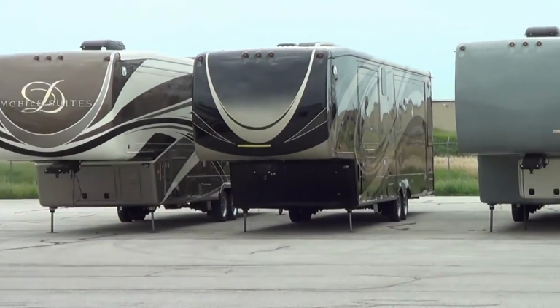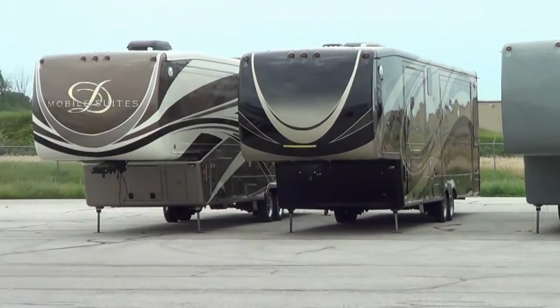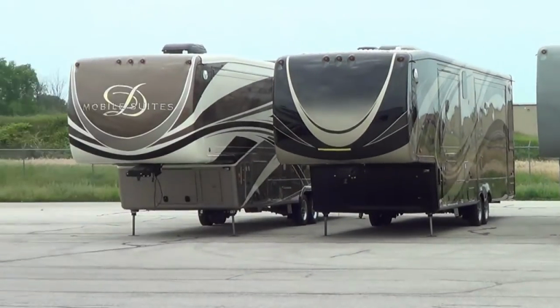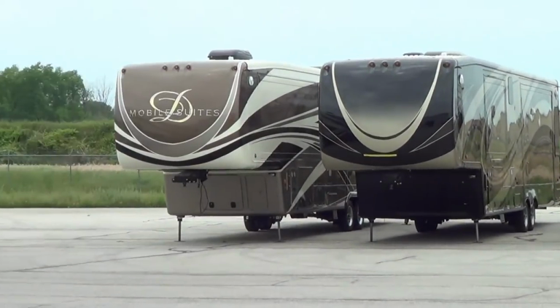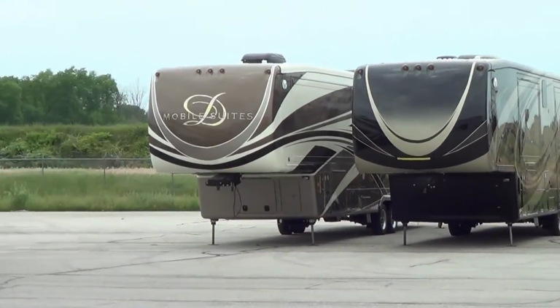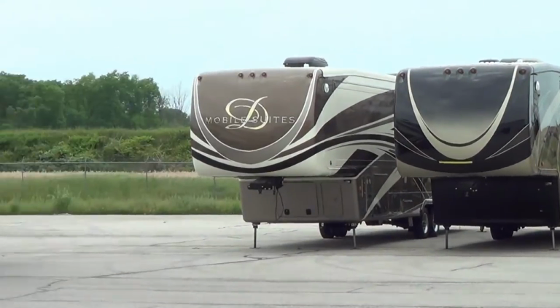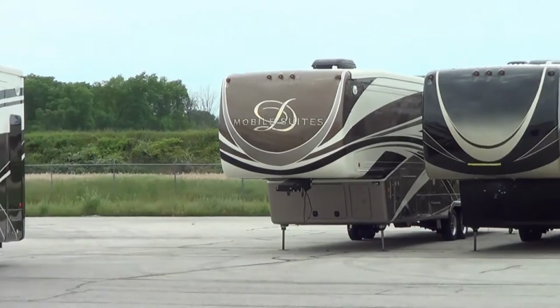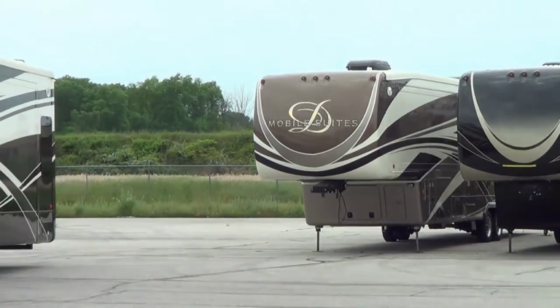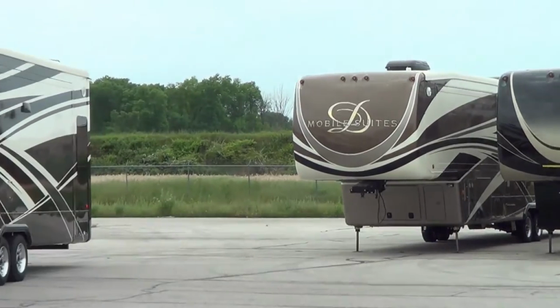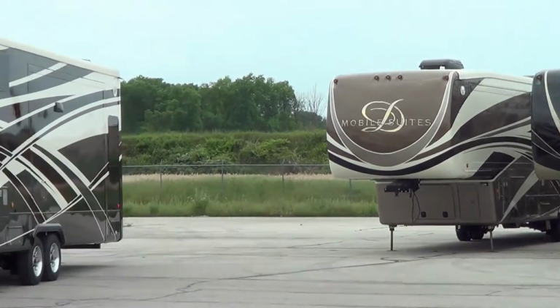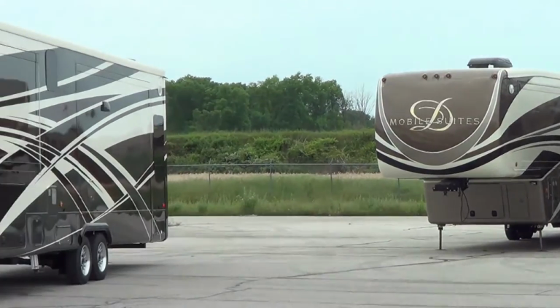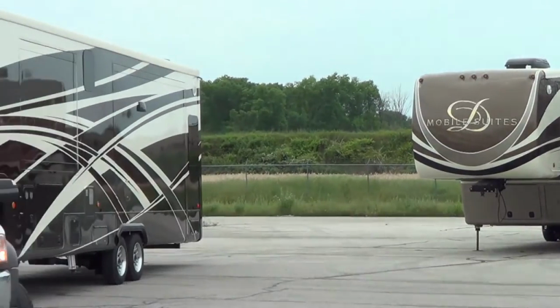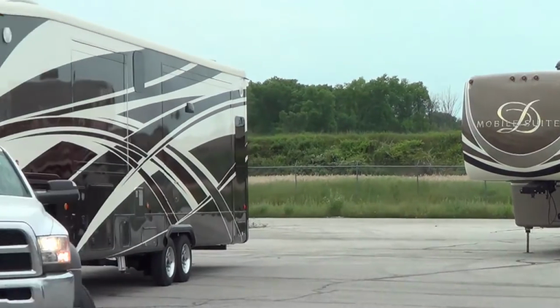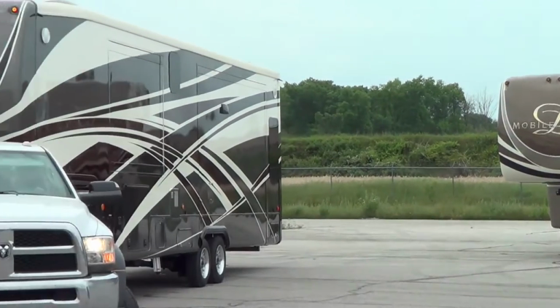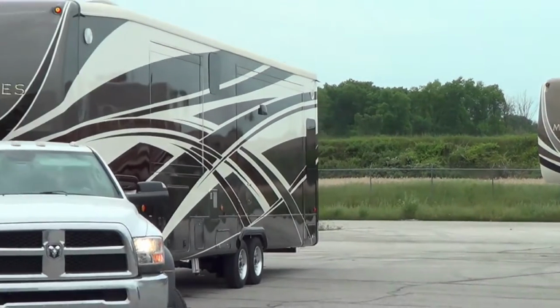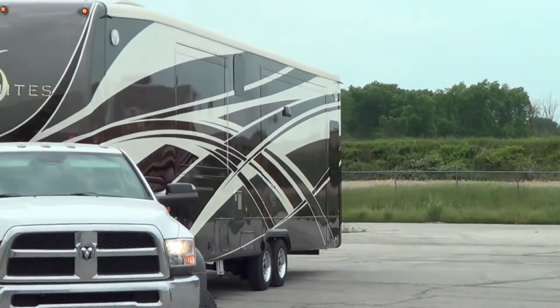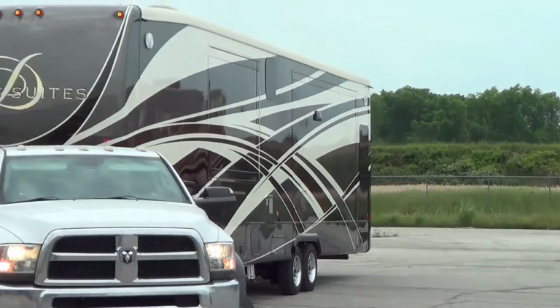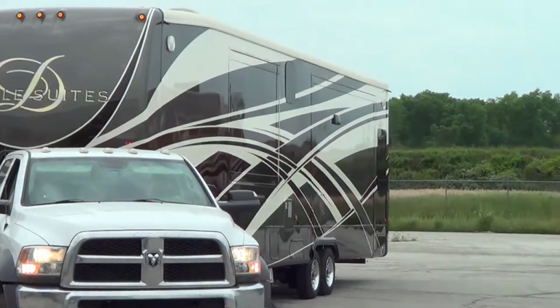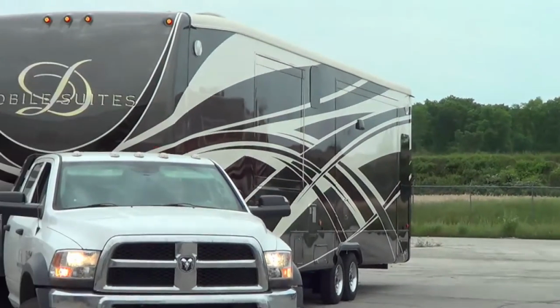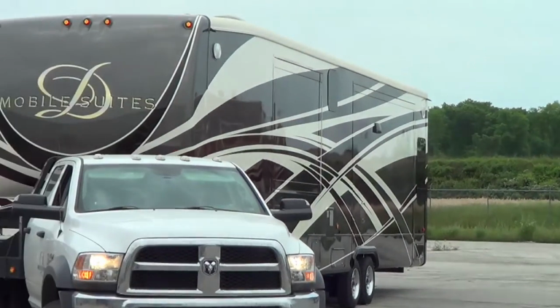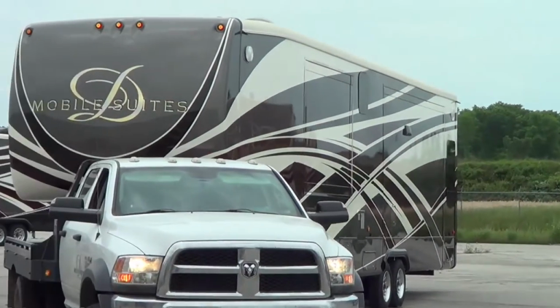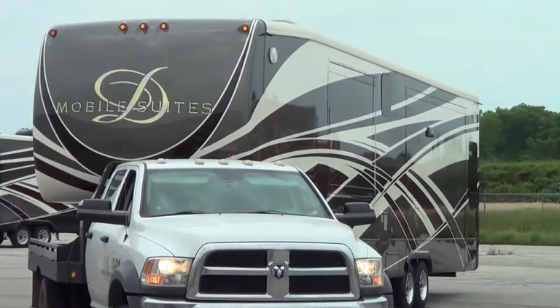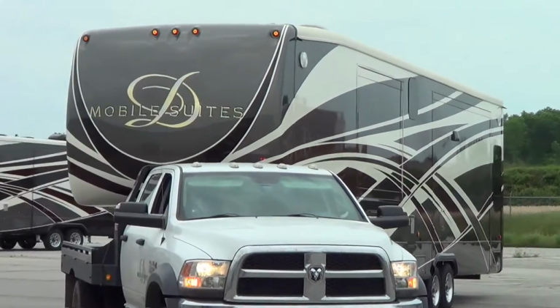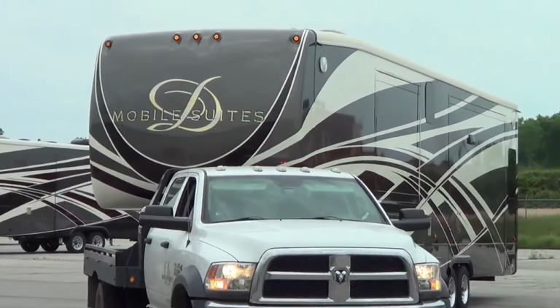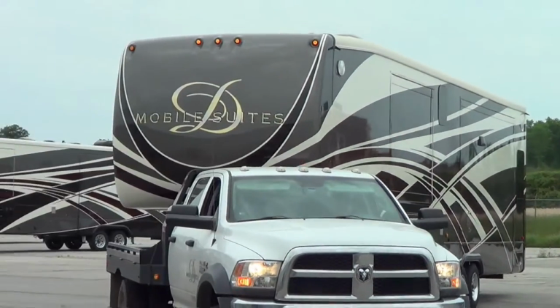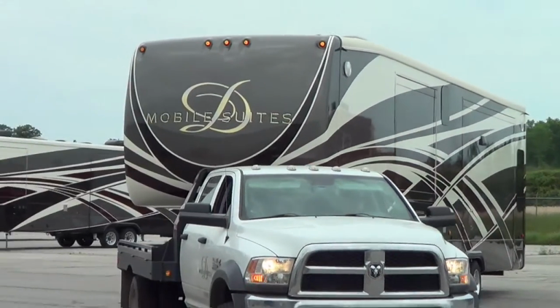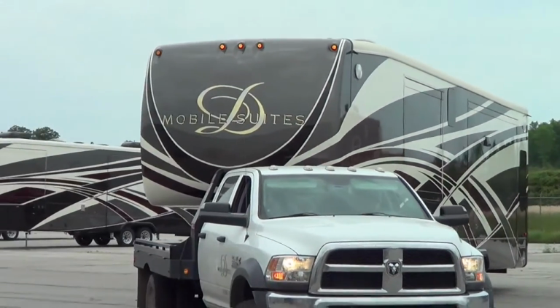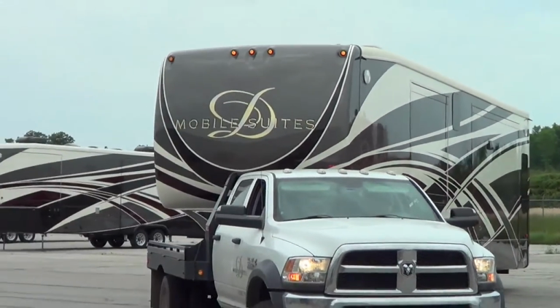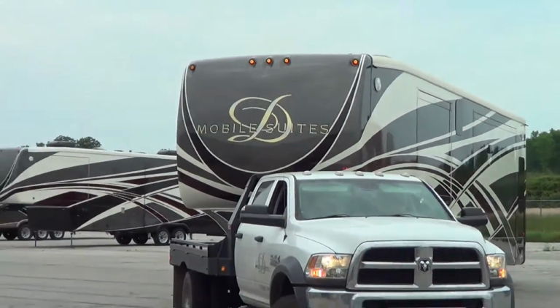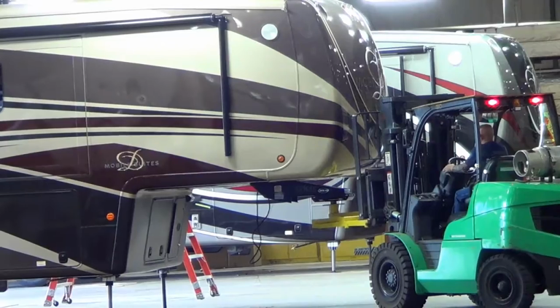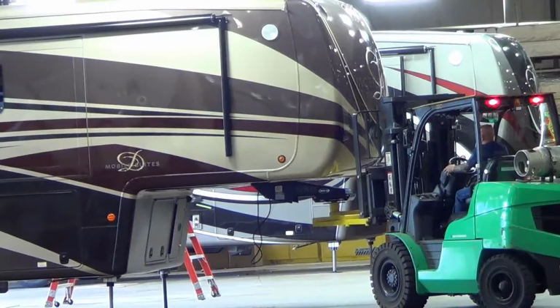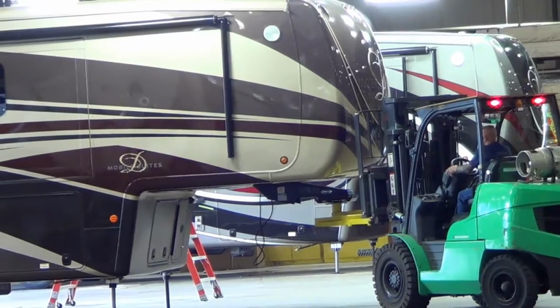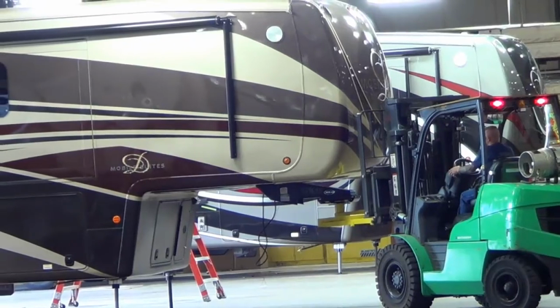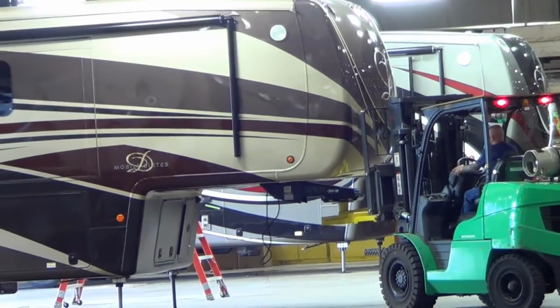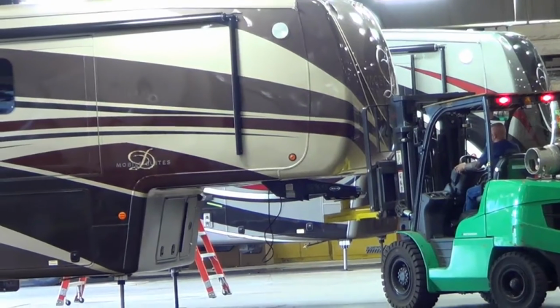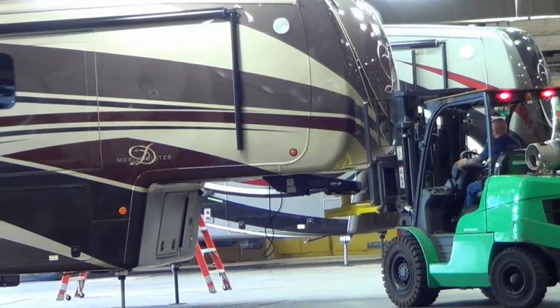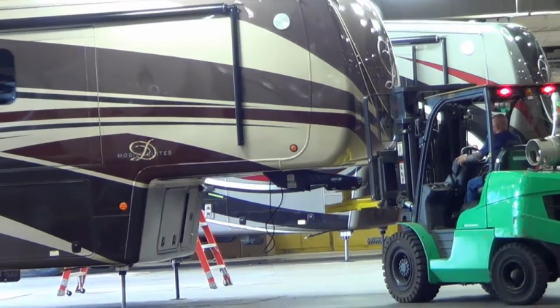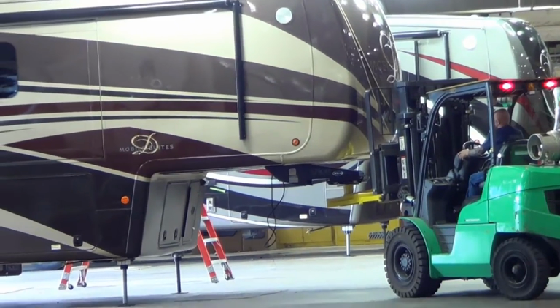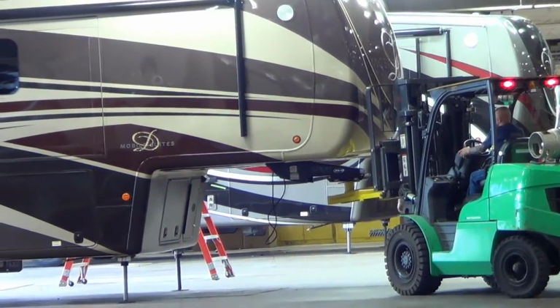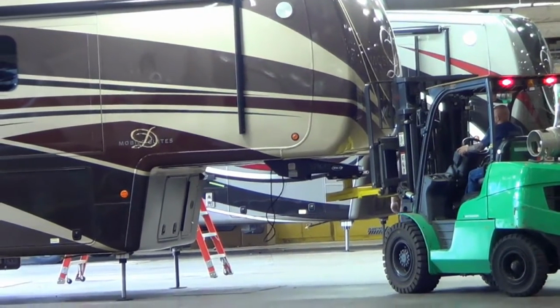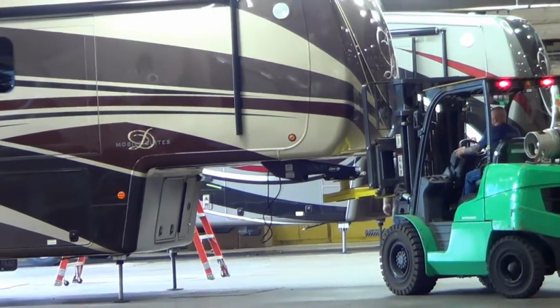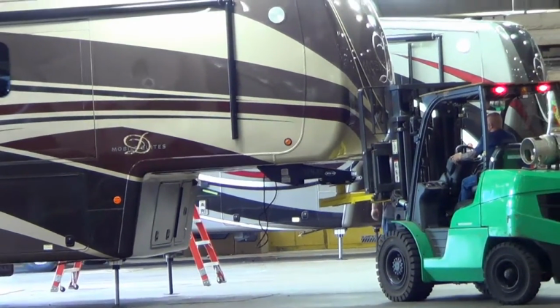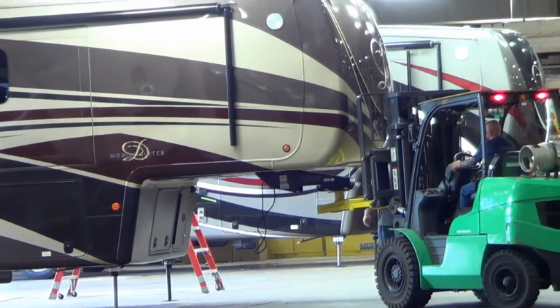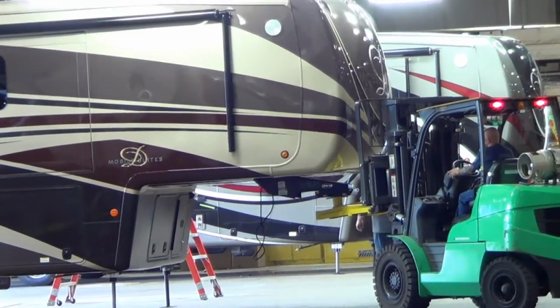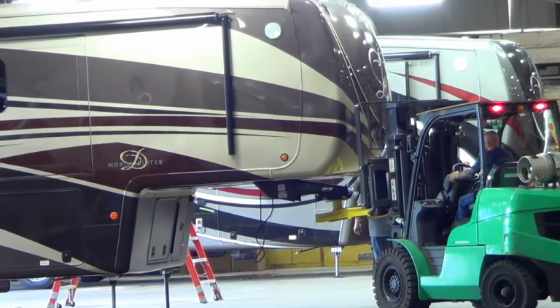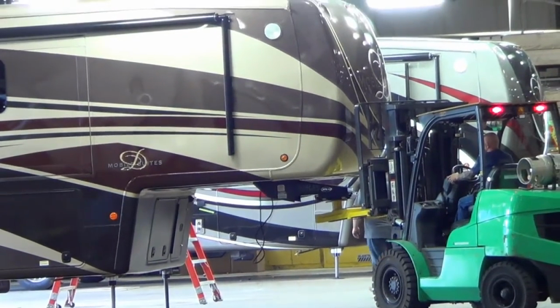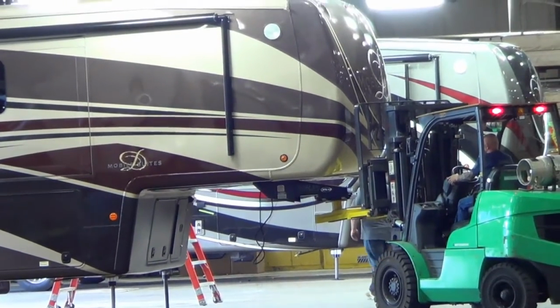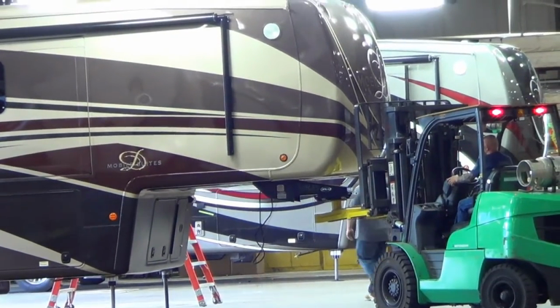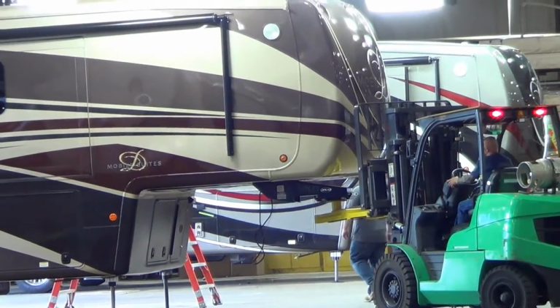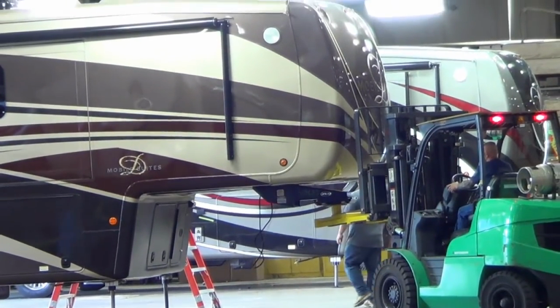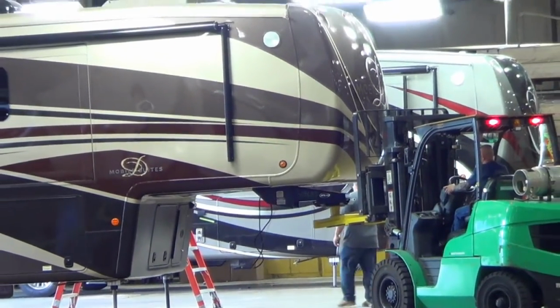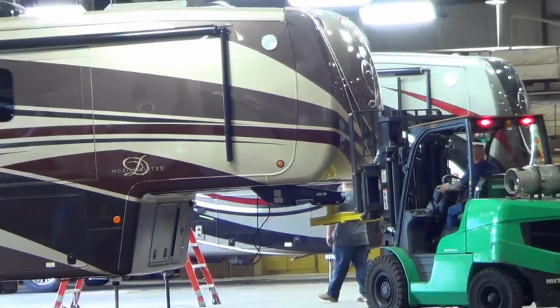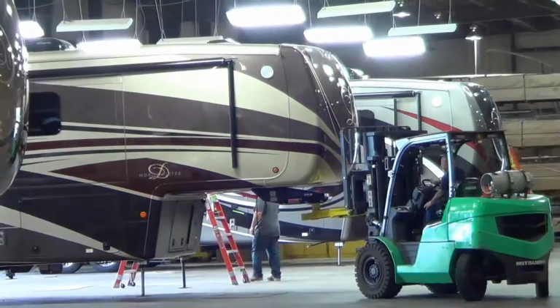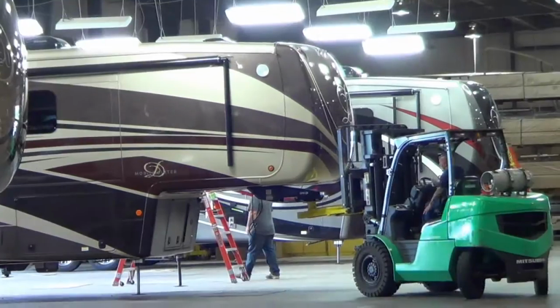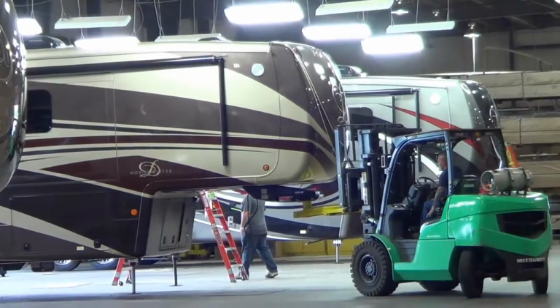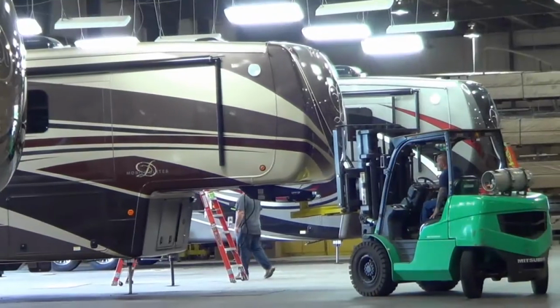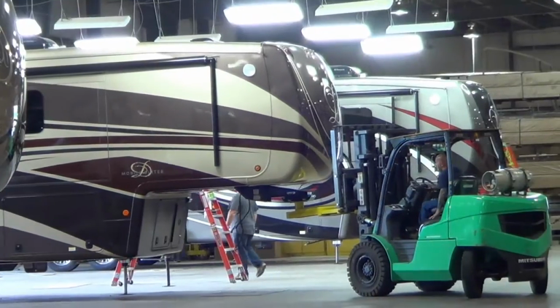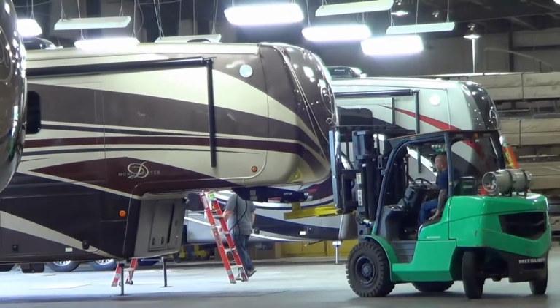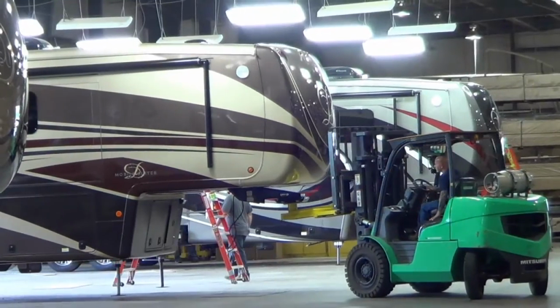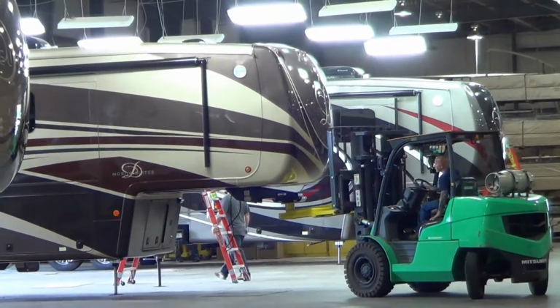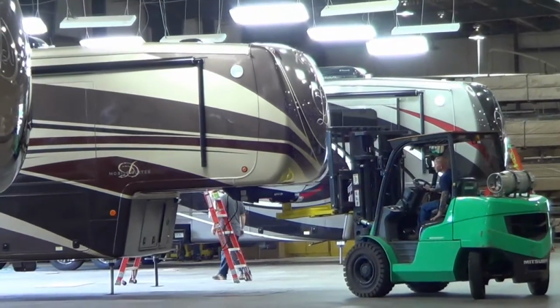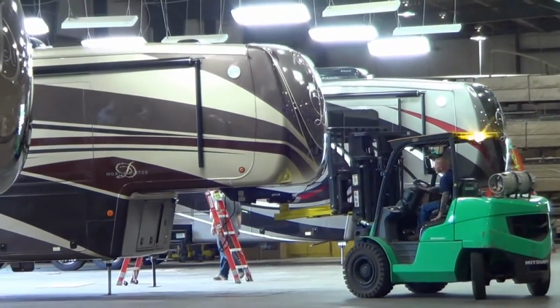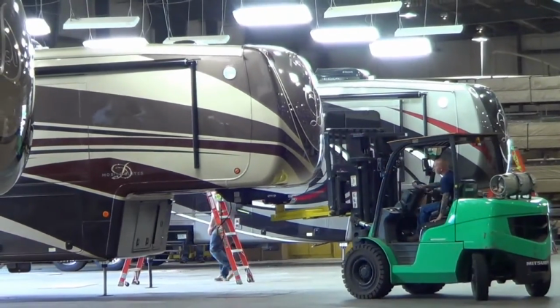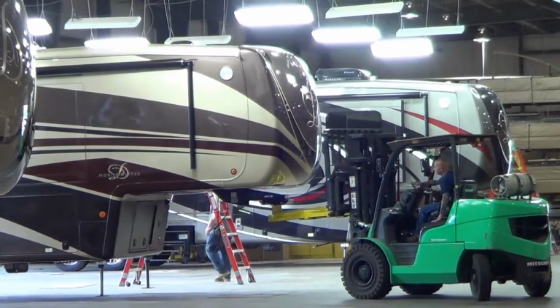When they come back, they look shiny and ready to roll. An extensive pre-delivery inspection is completed before they roll out the door.